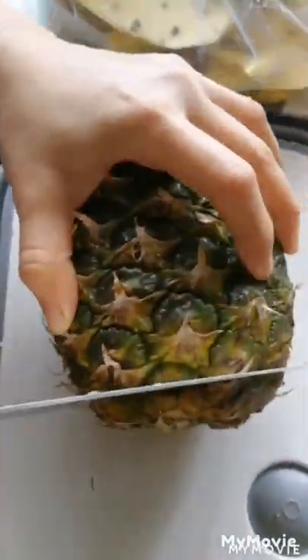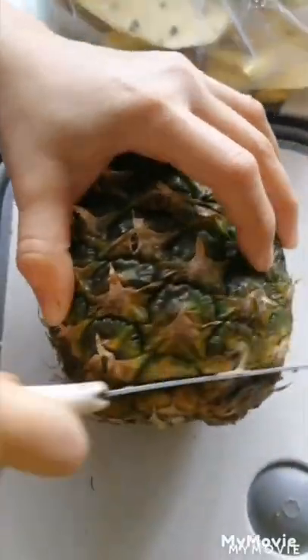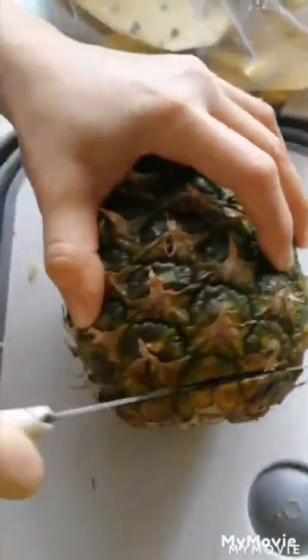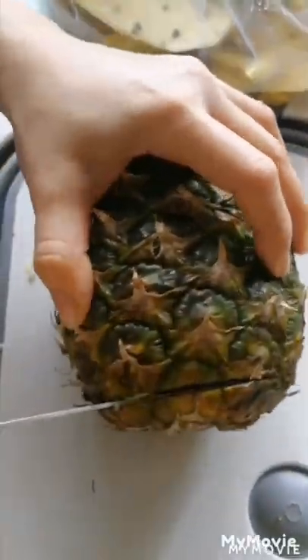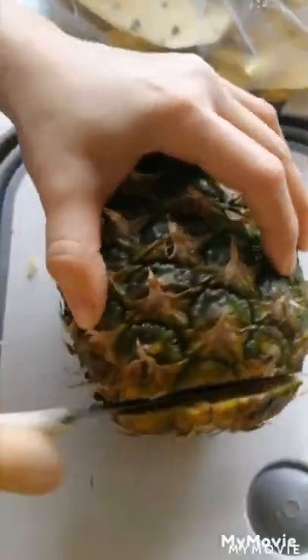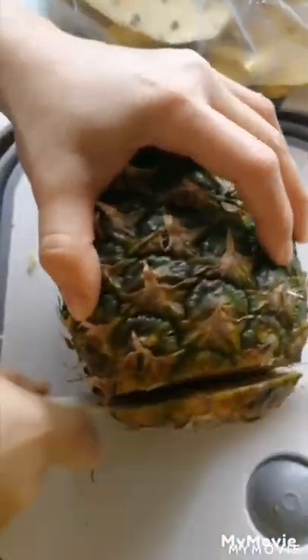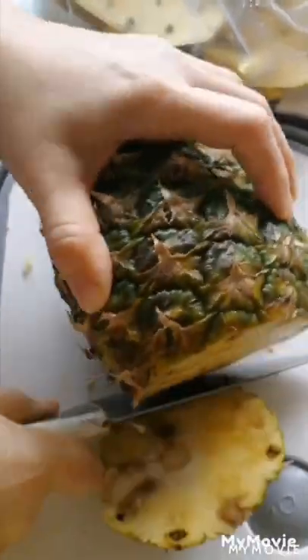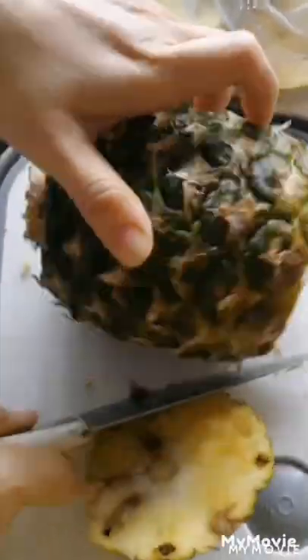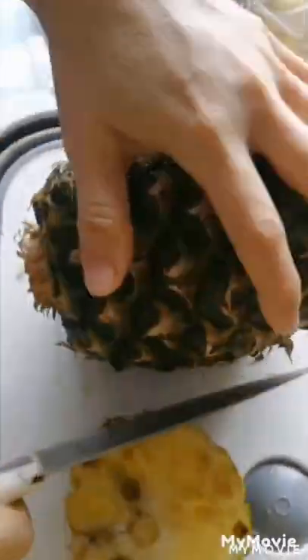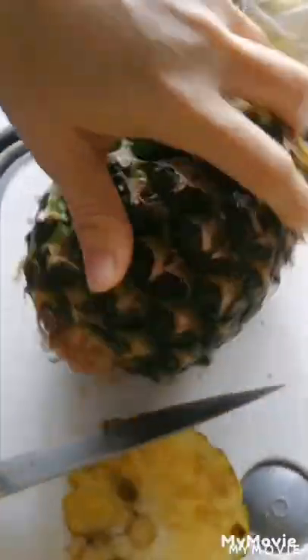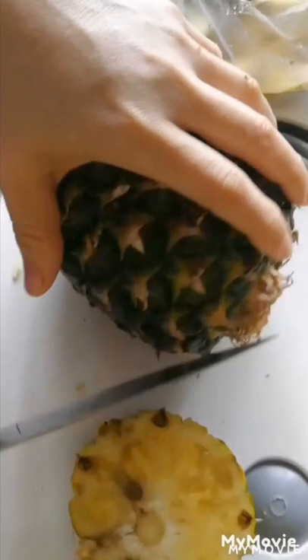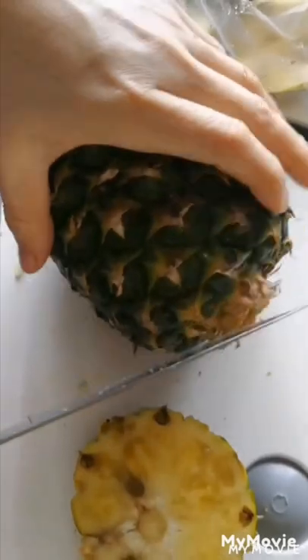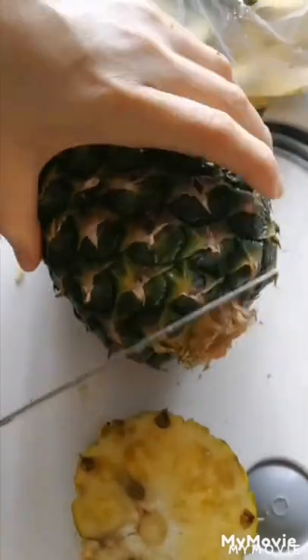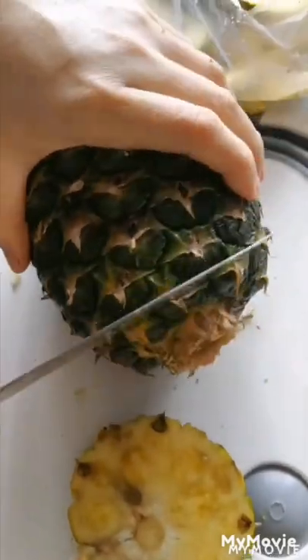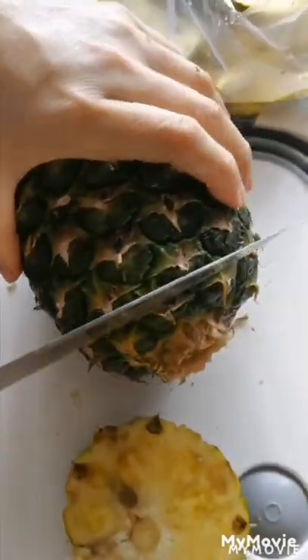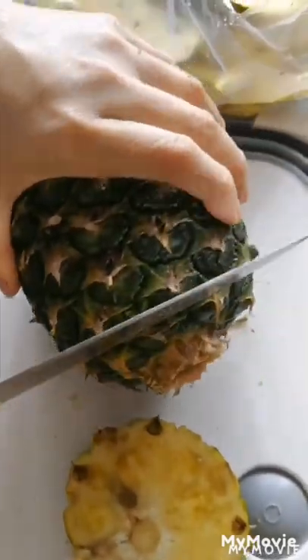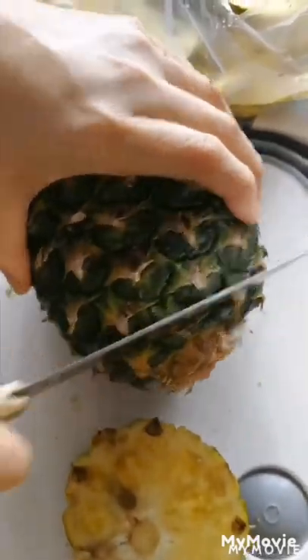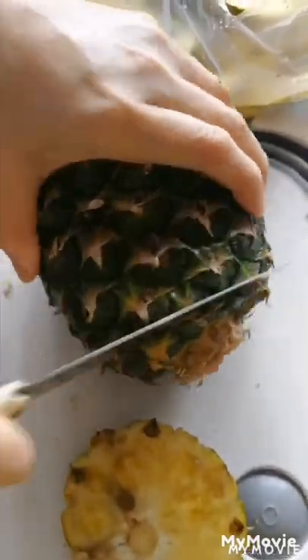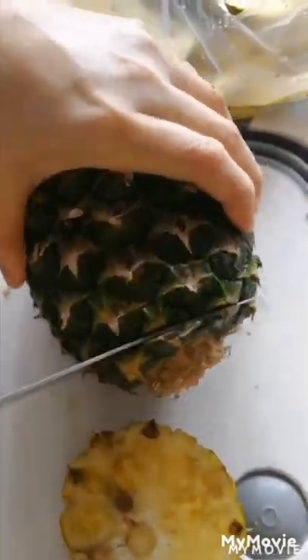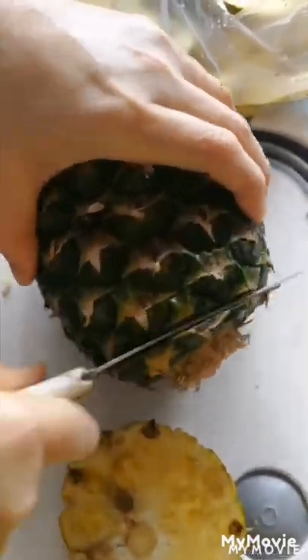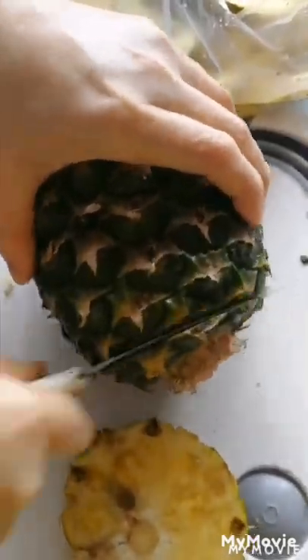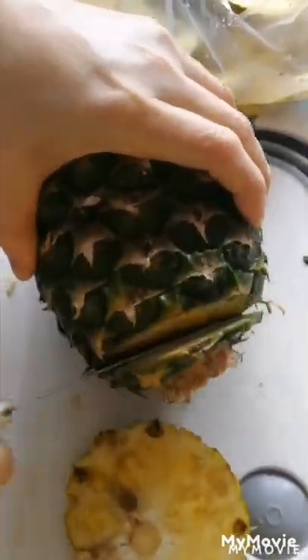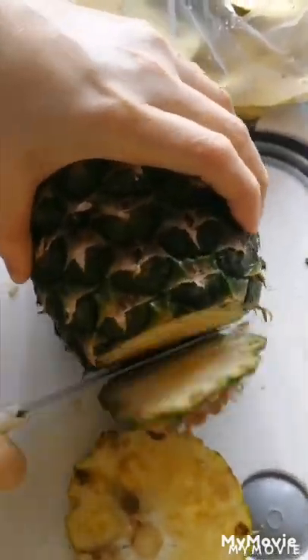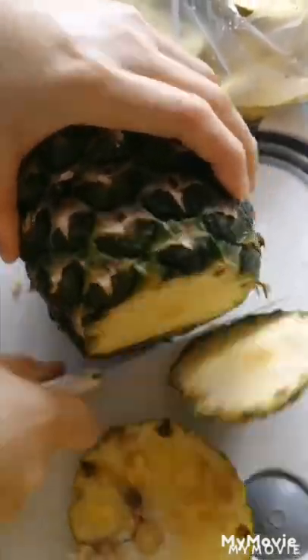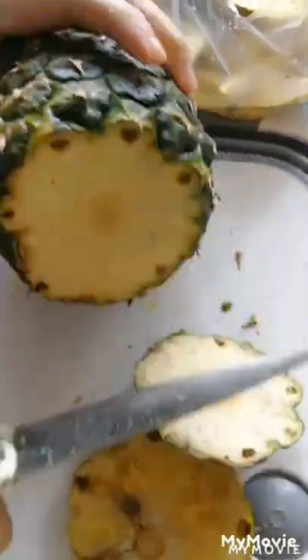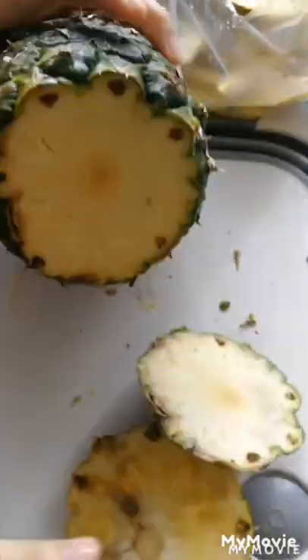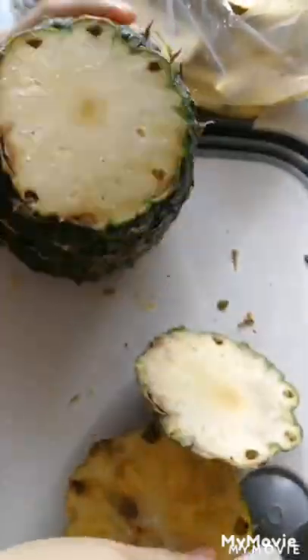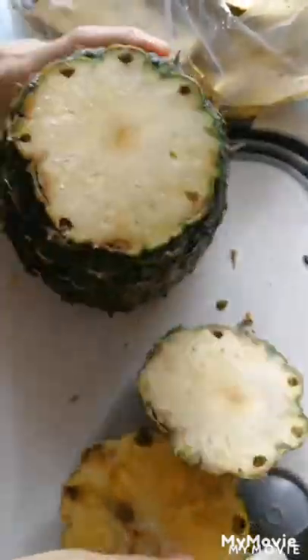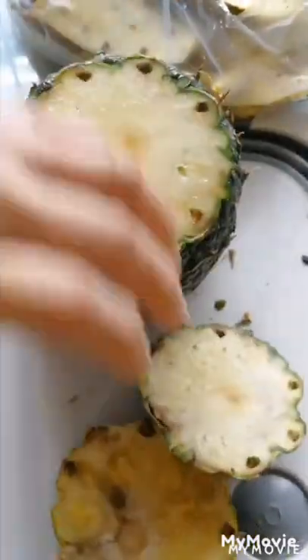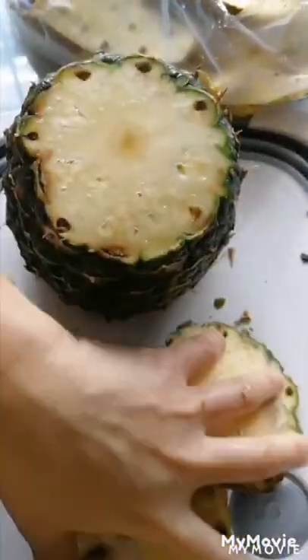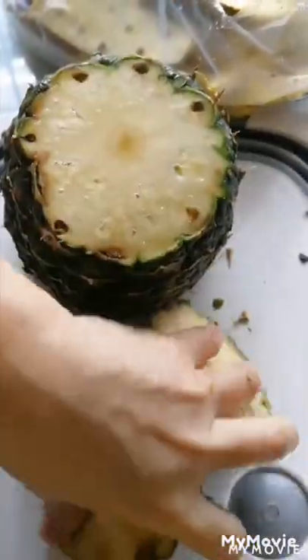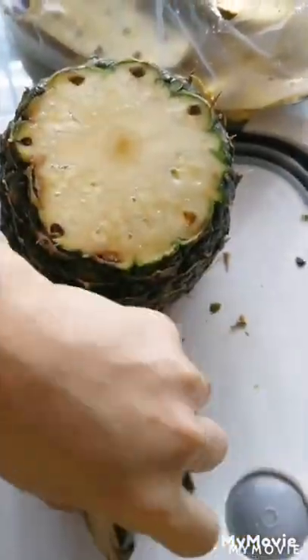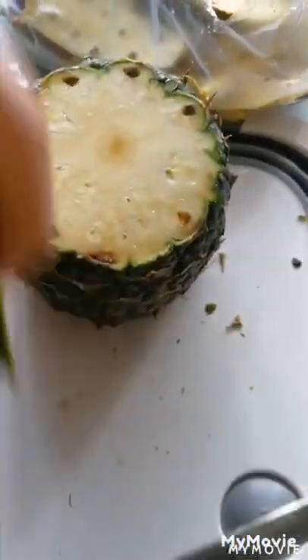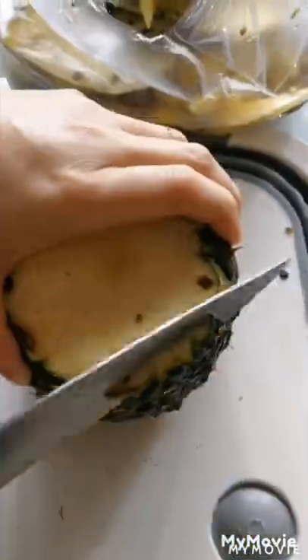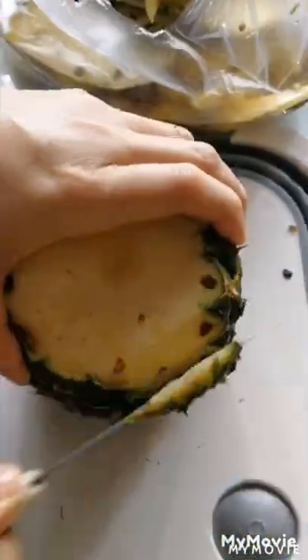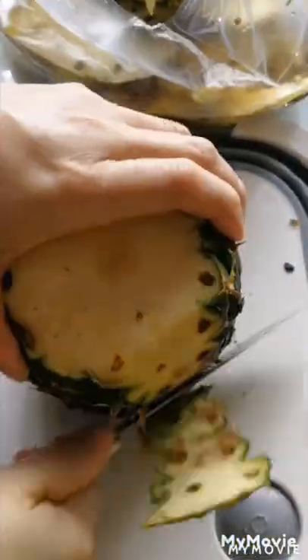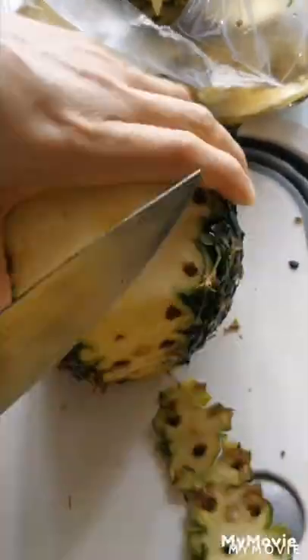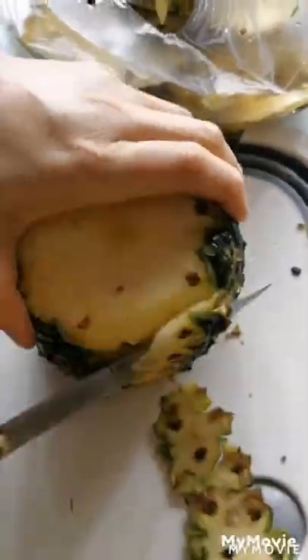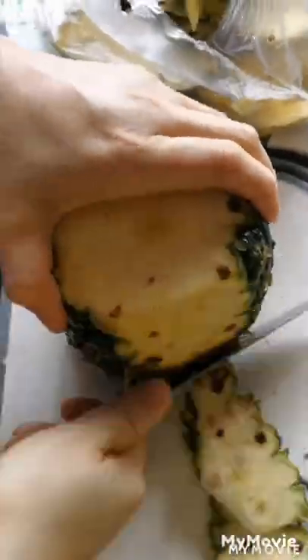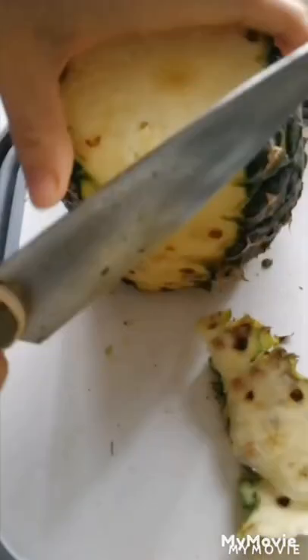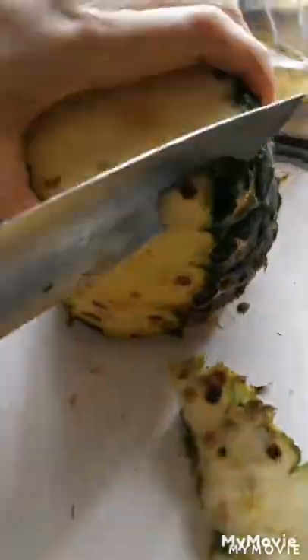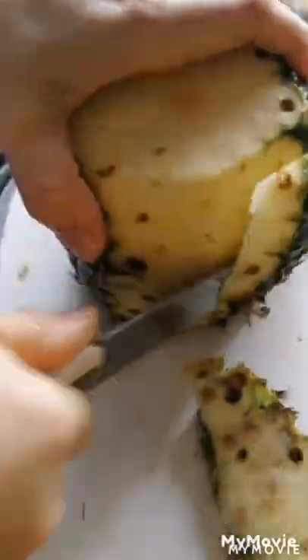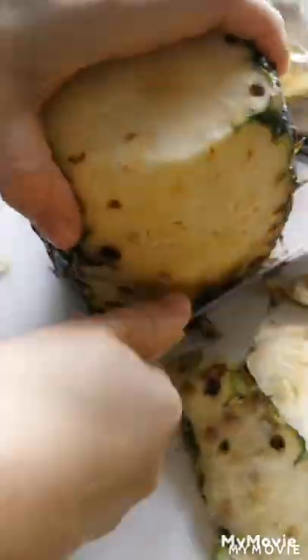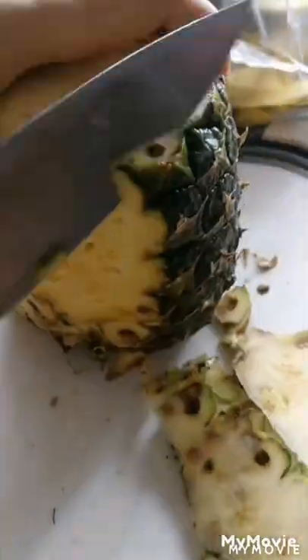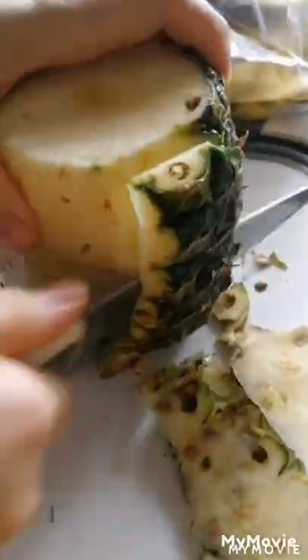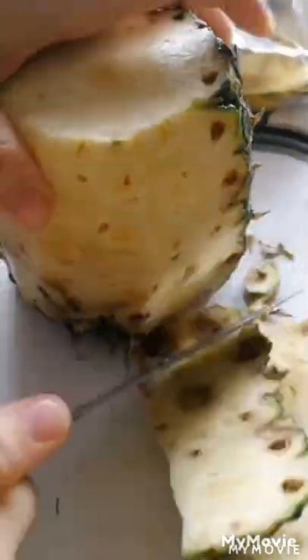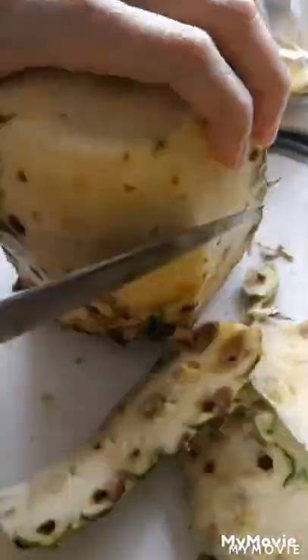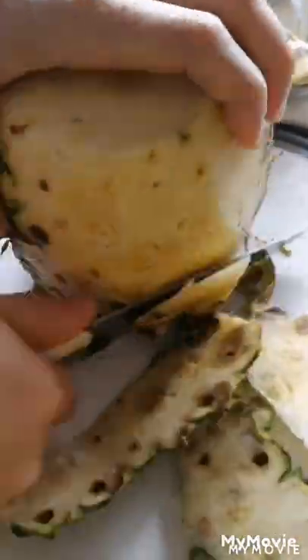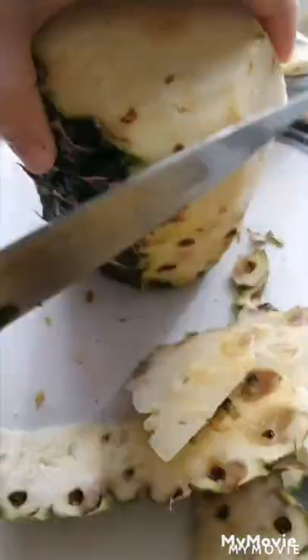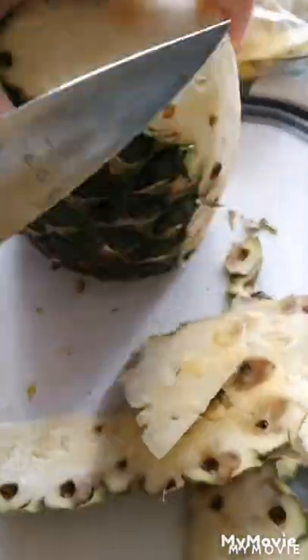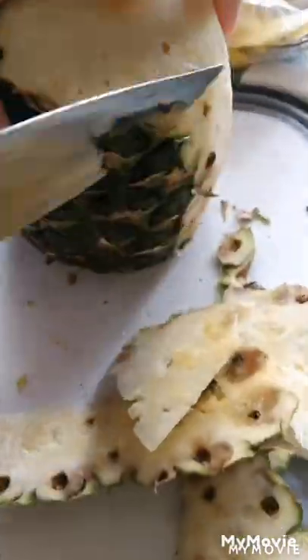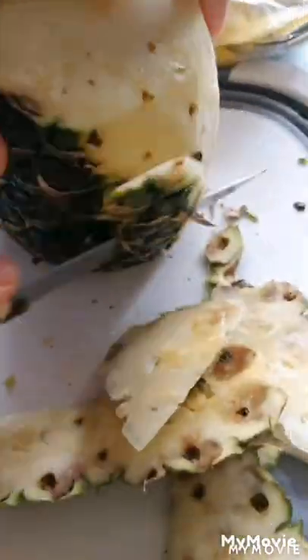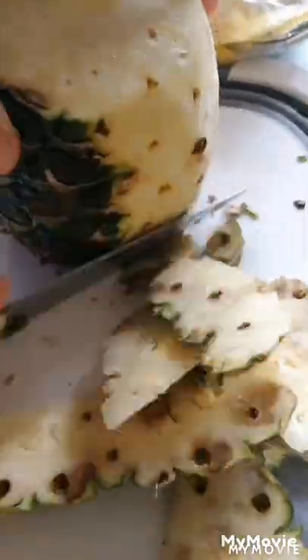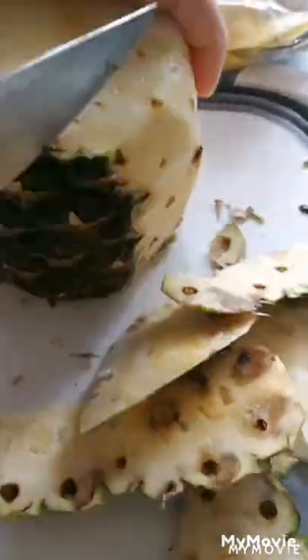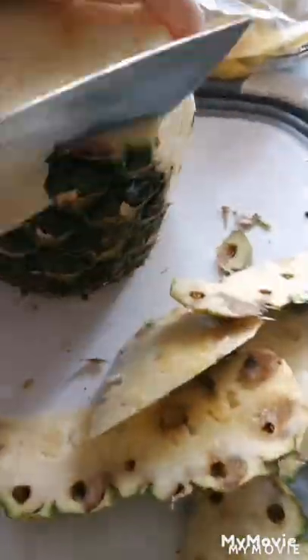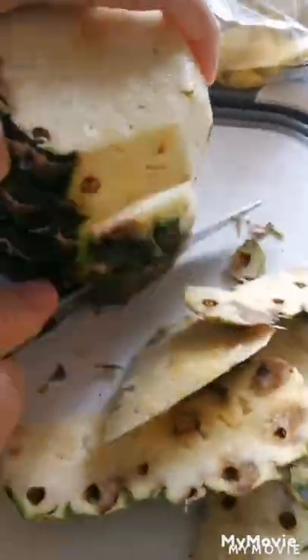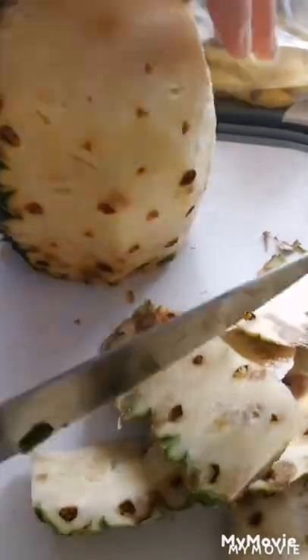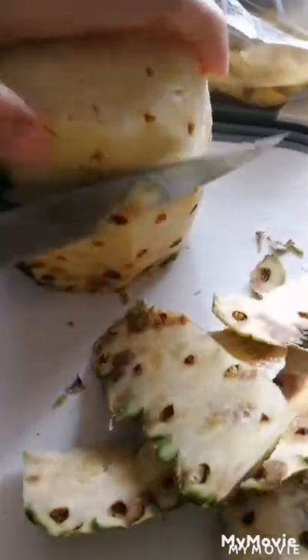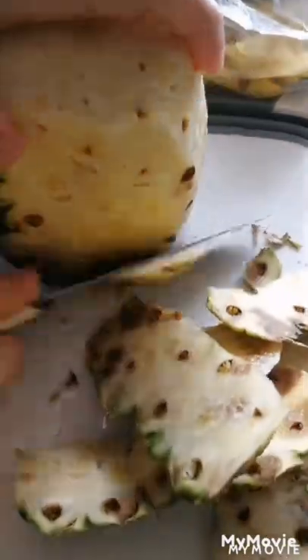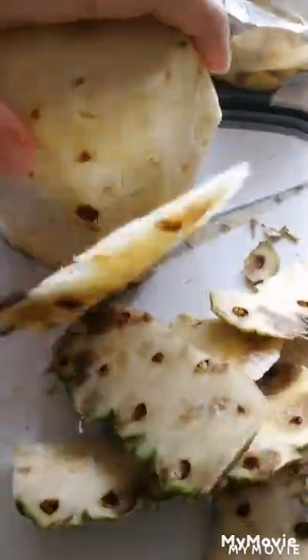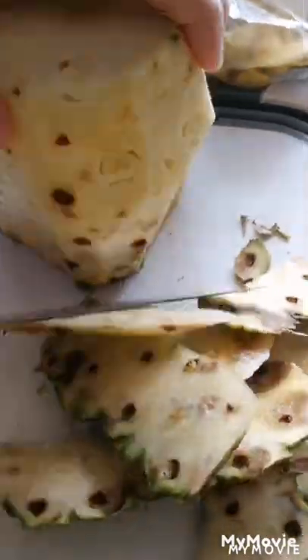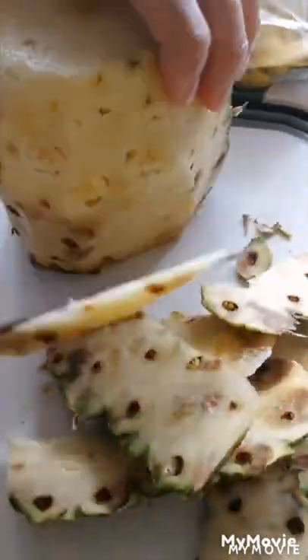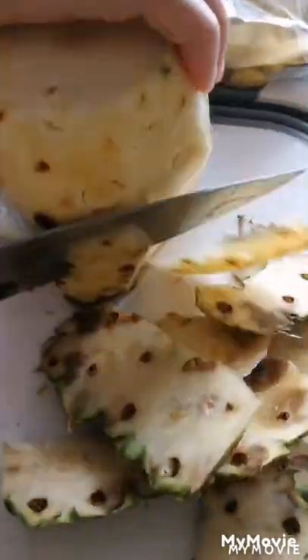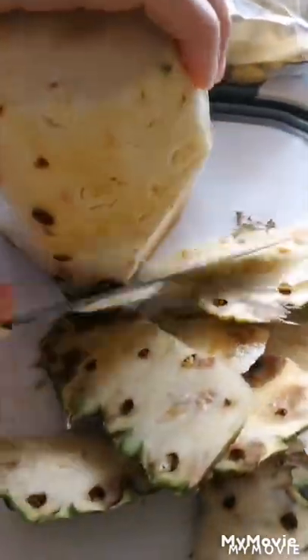Cut off the bottom of the pineapple, then cut off the top of the pineapple. Then cut off the skin of the pineapple.